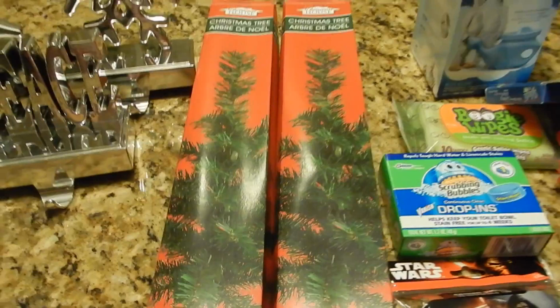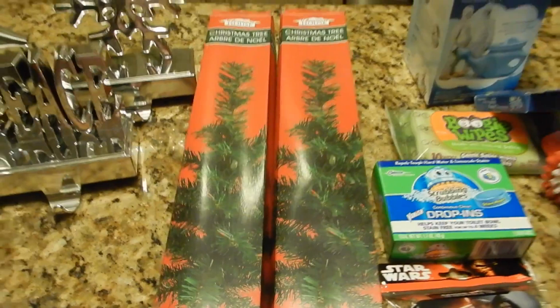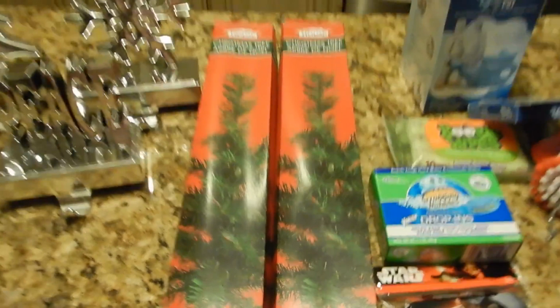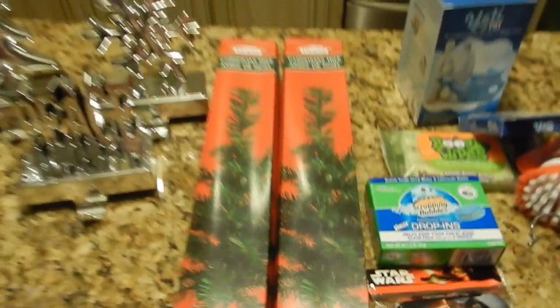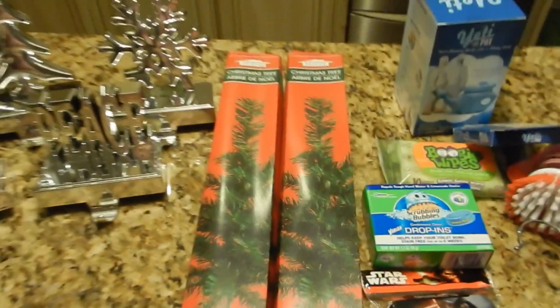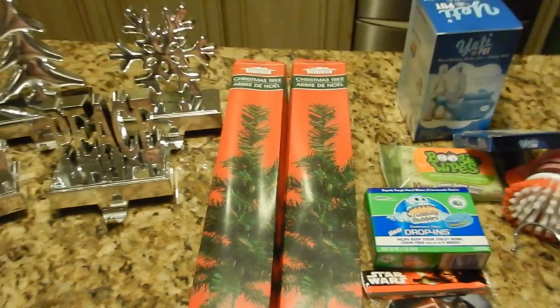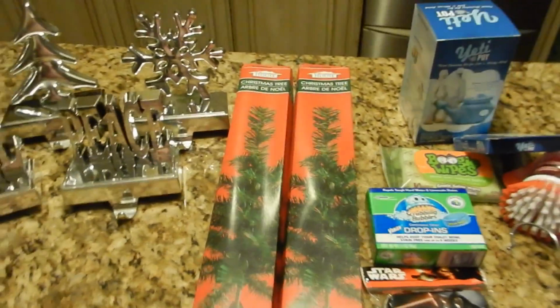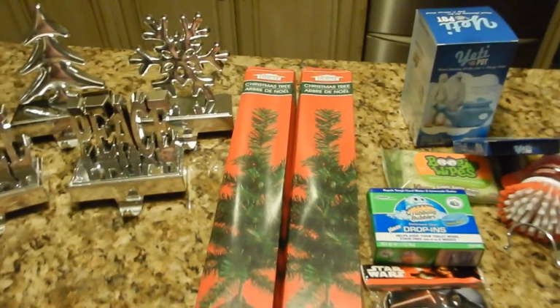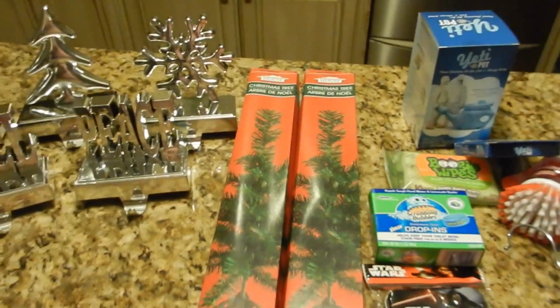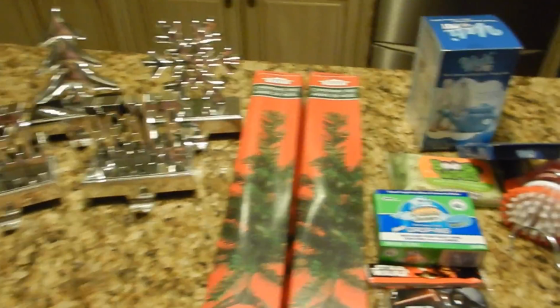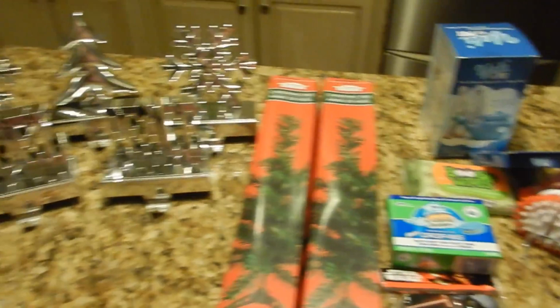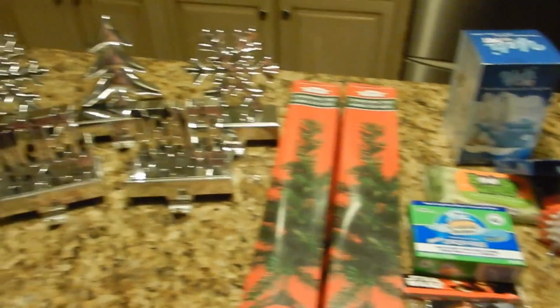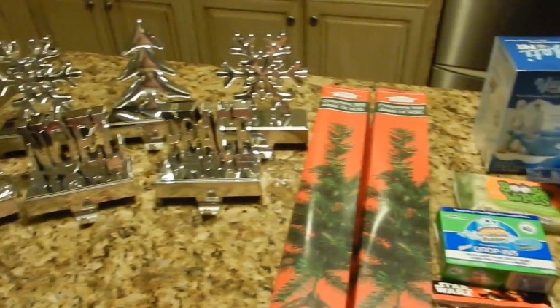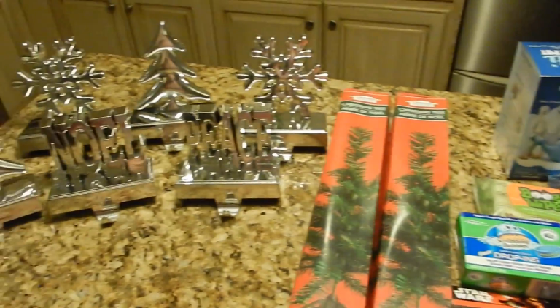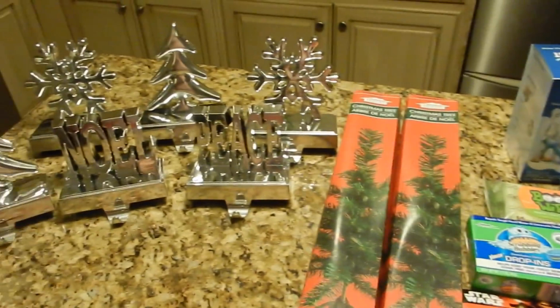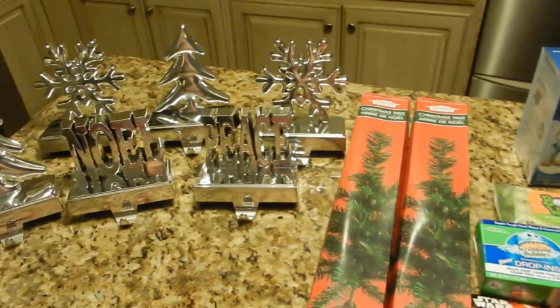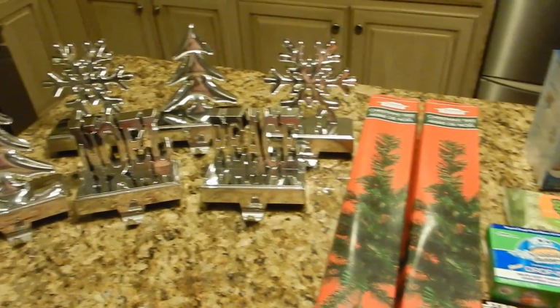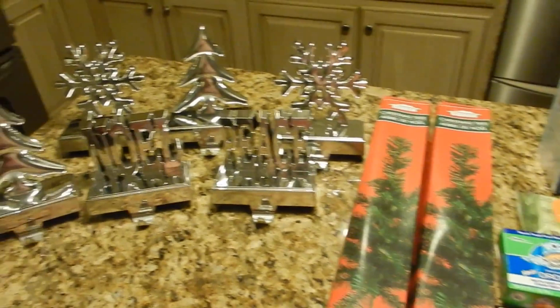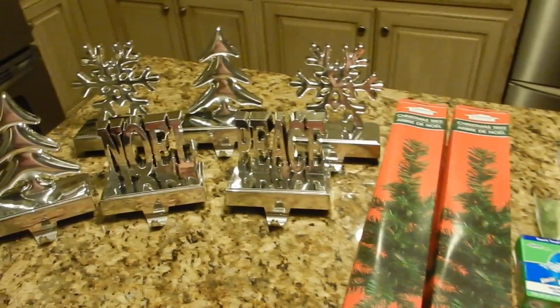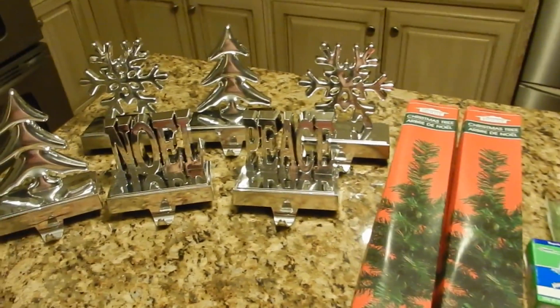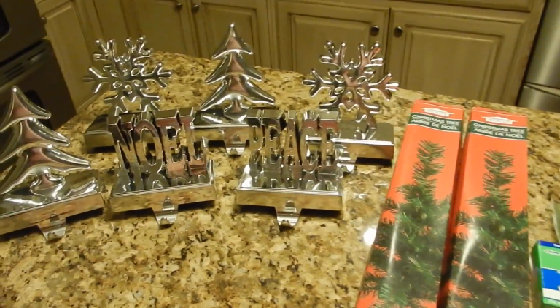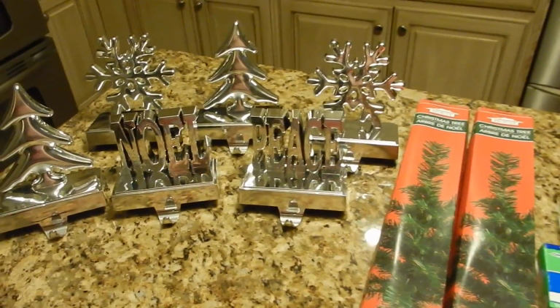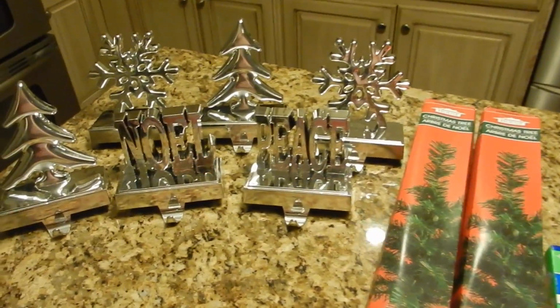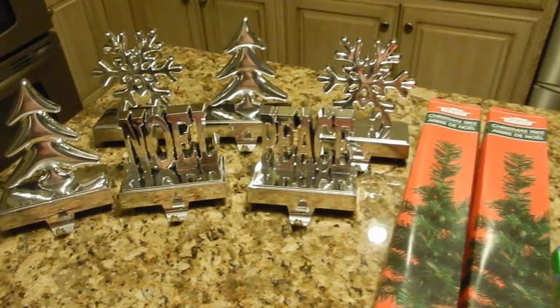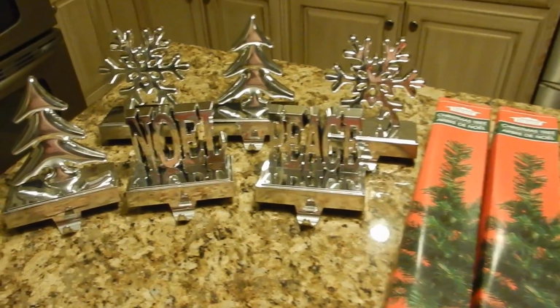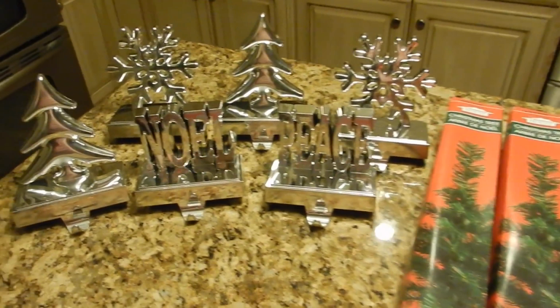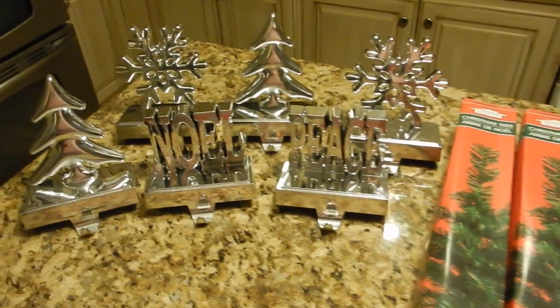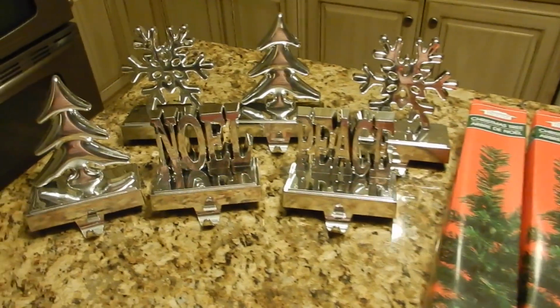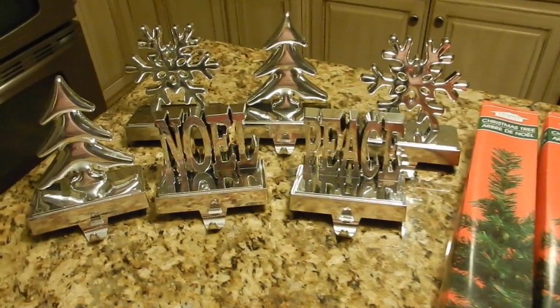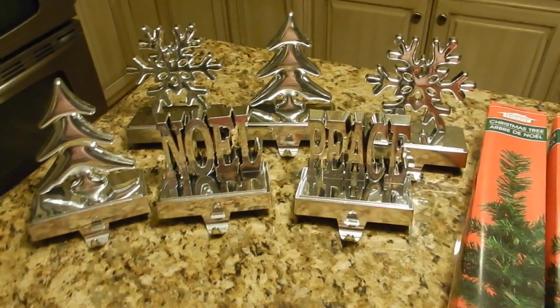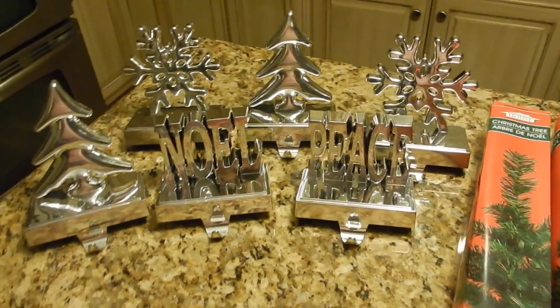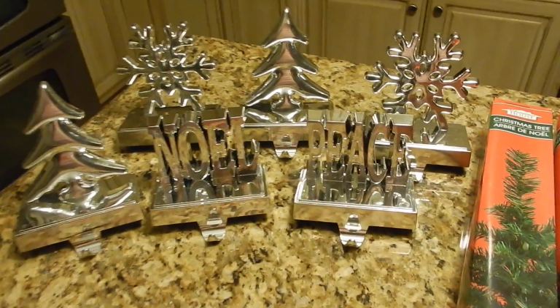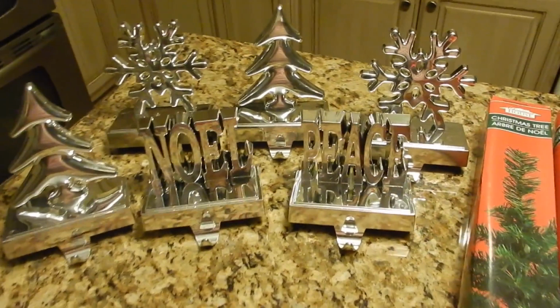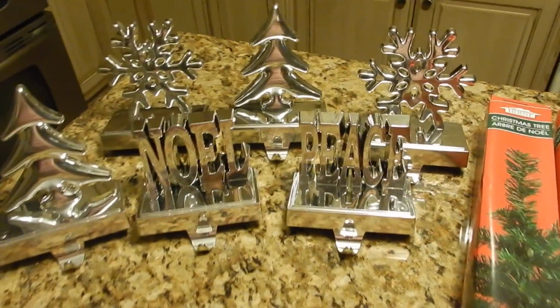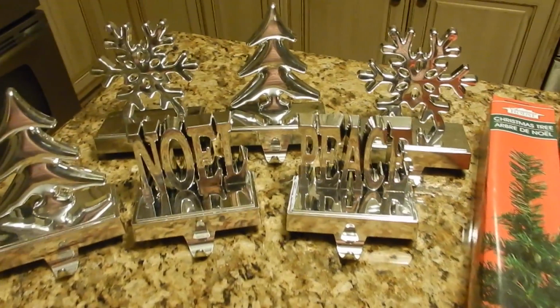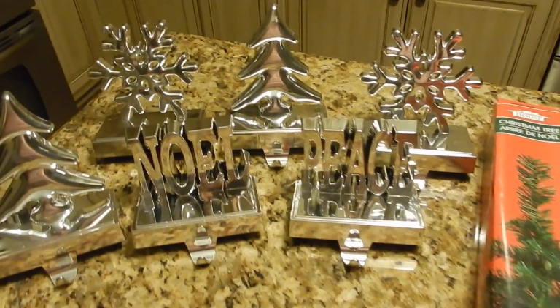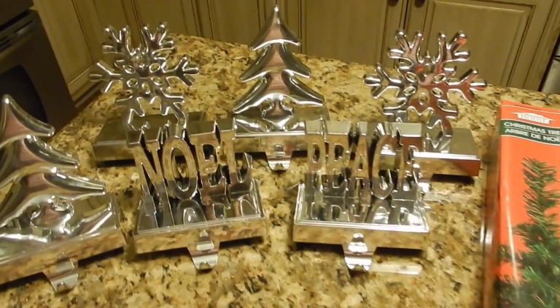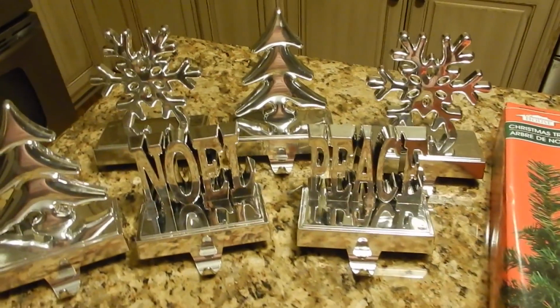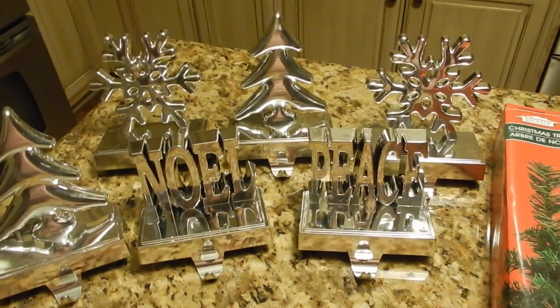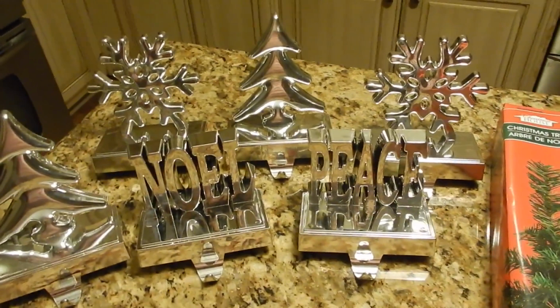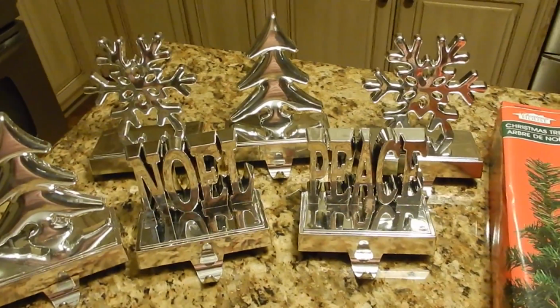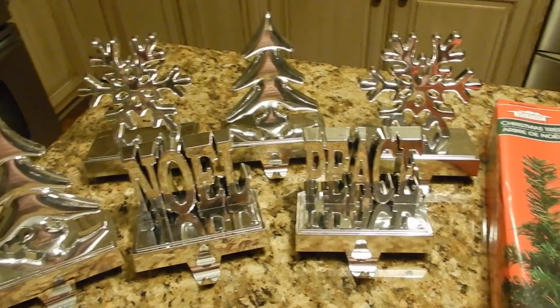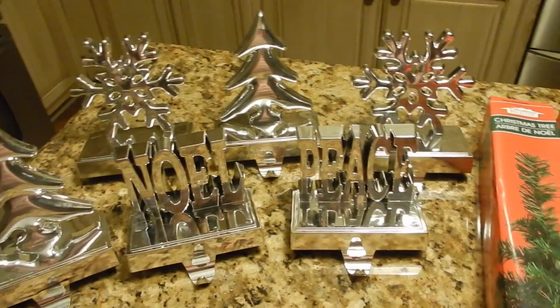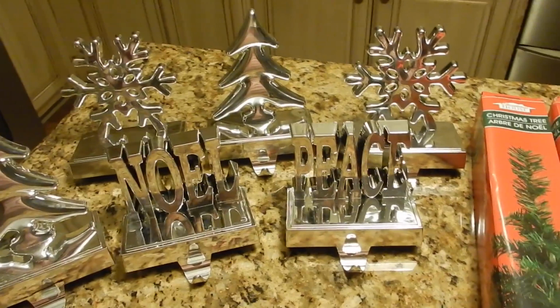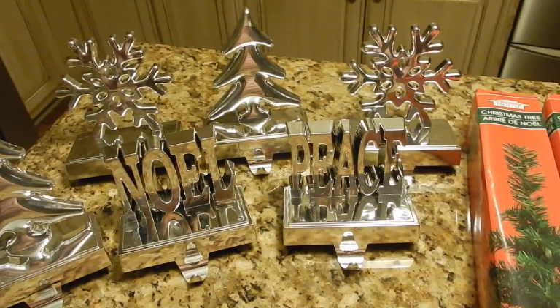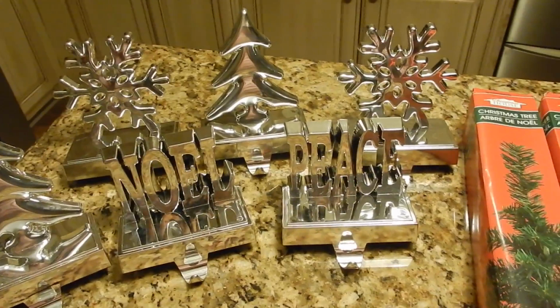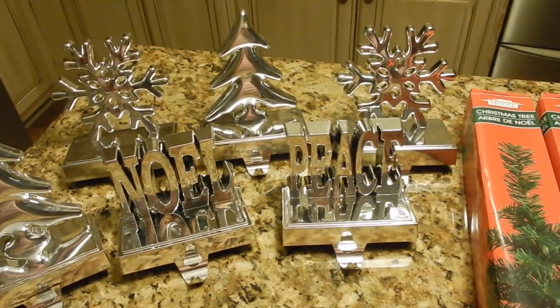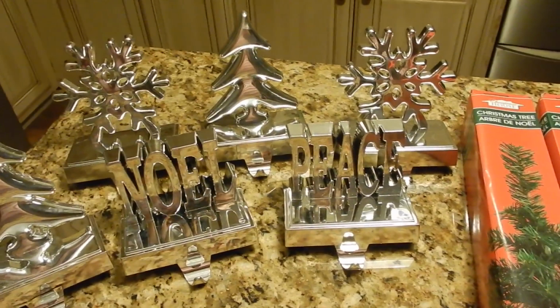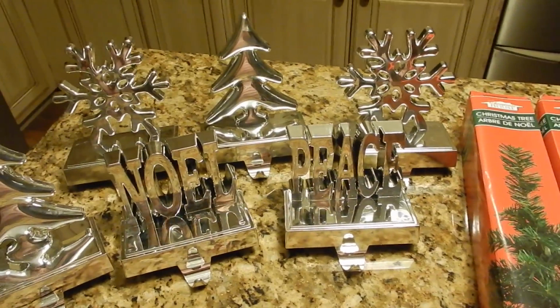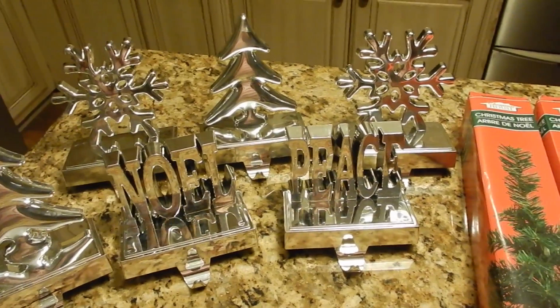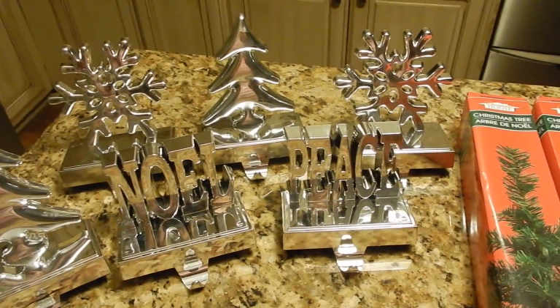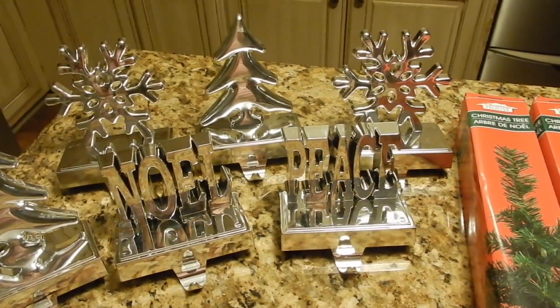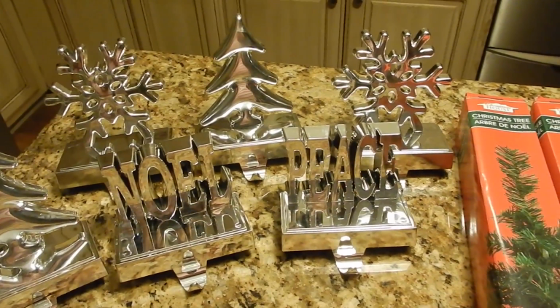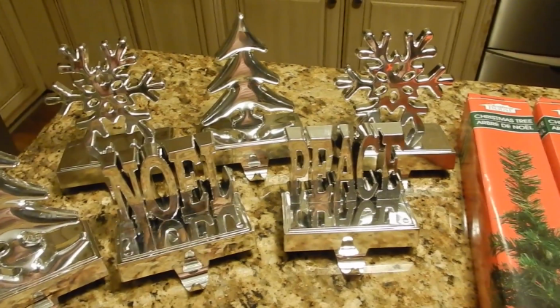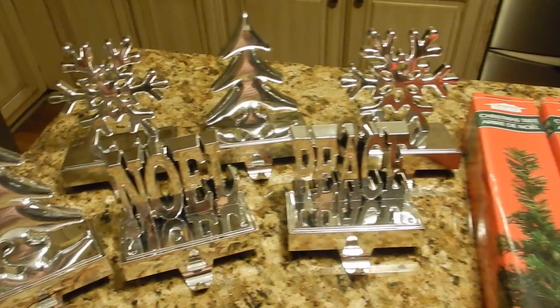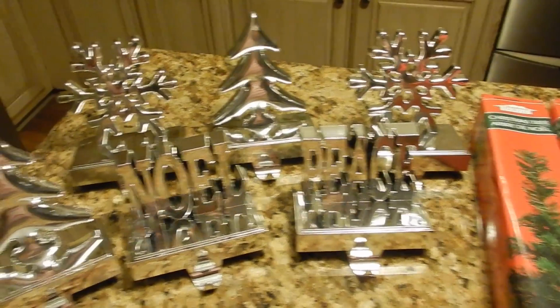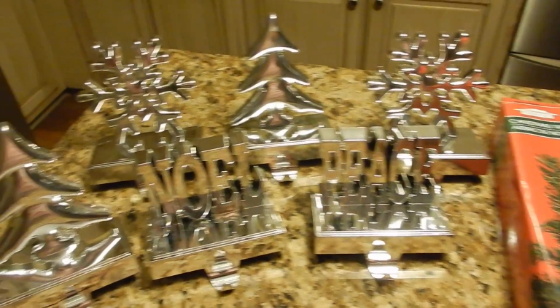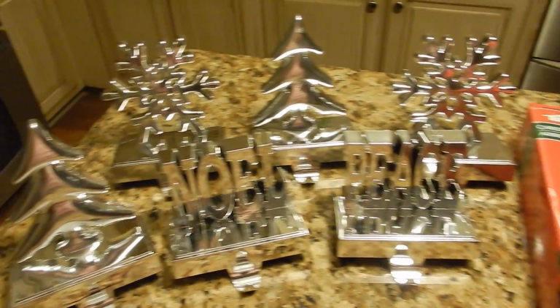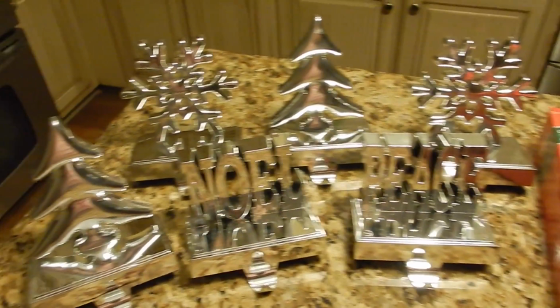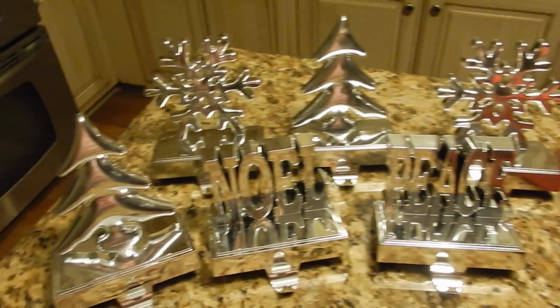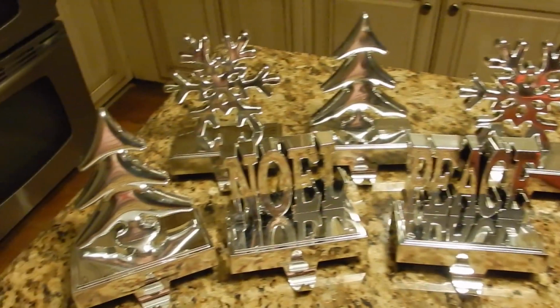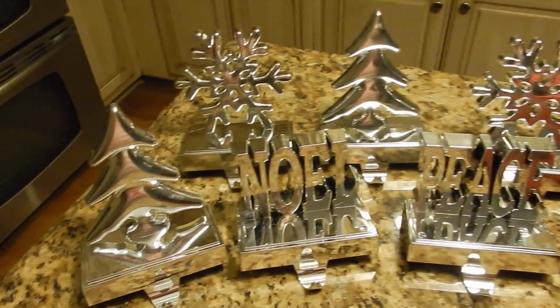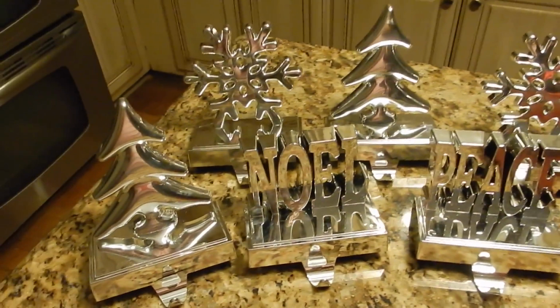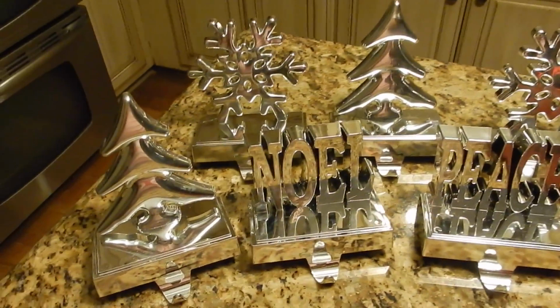Hey y'all, it's Kaya and I'm here today to share with you my Christmas Dollar Tree haul amongst some other things that I picked up.